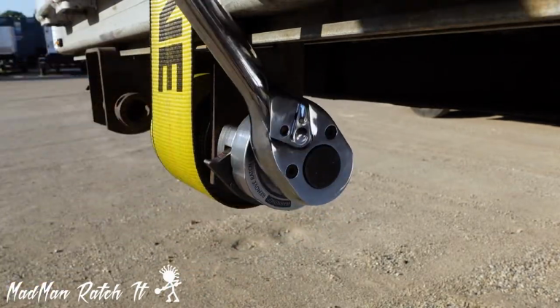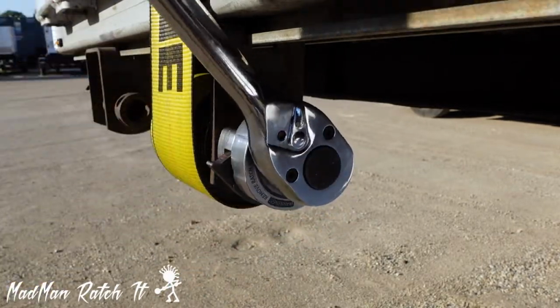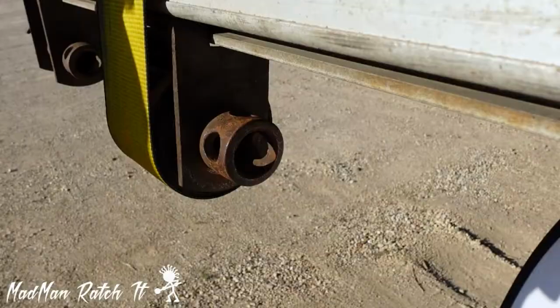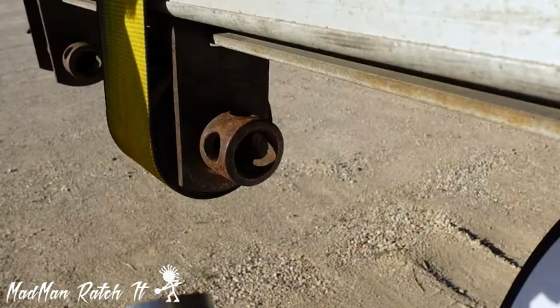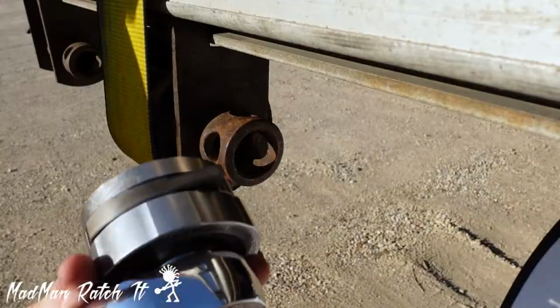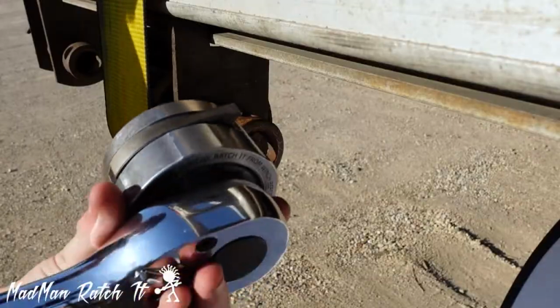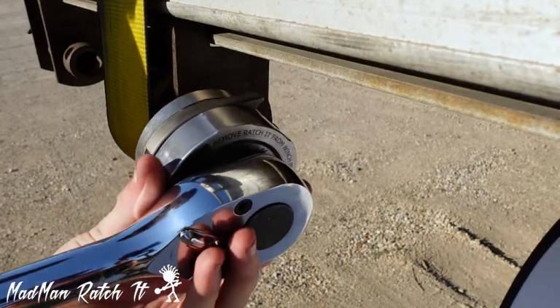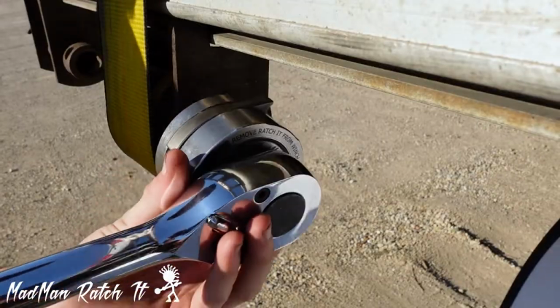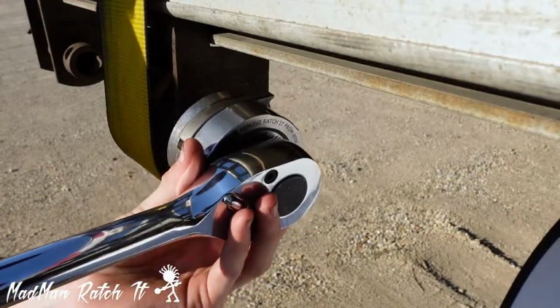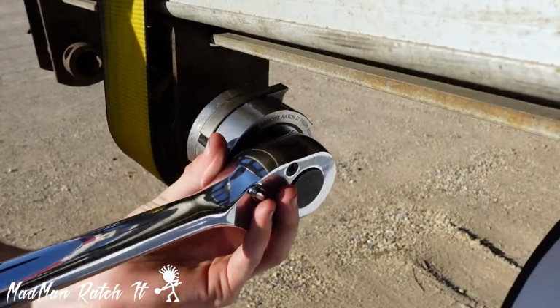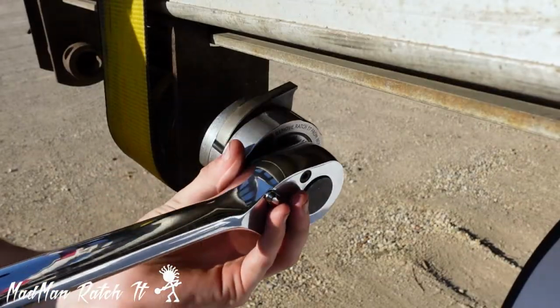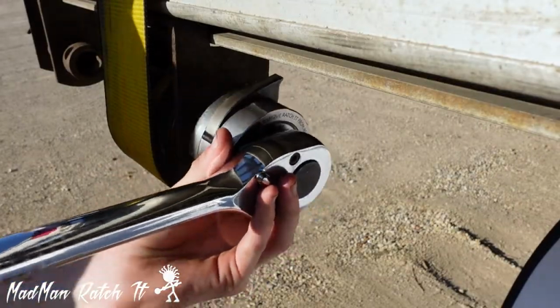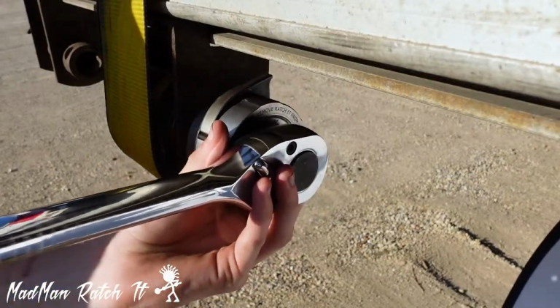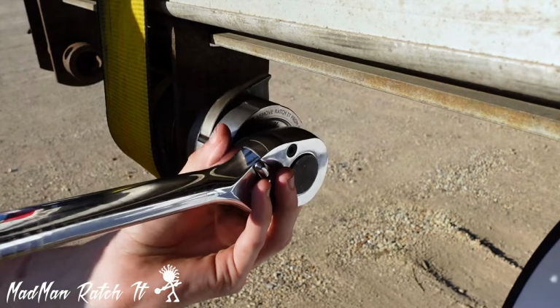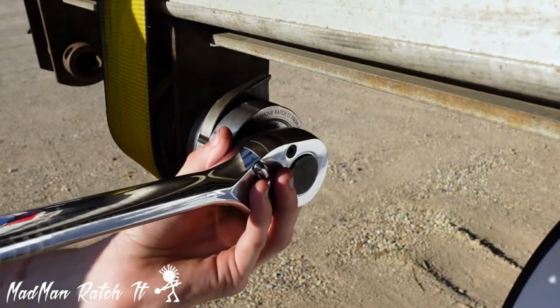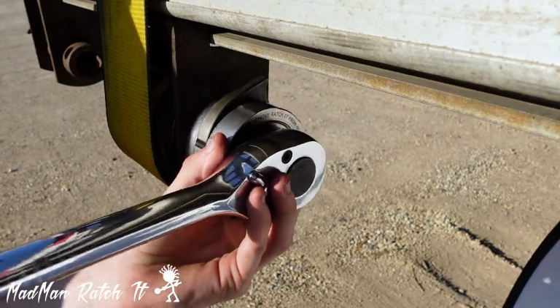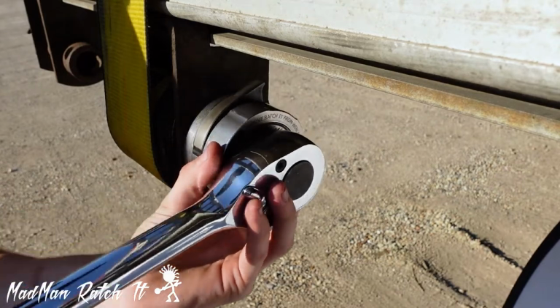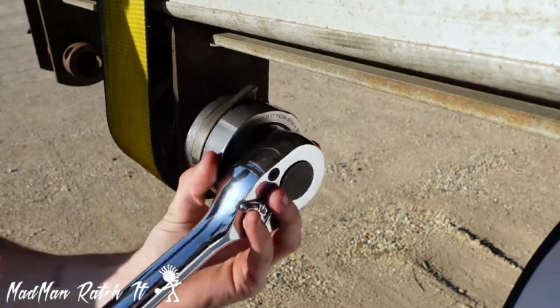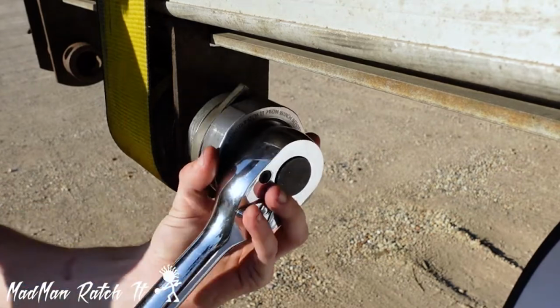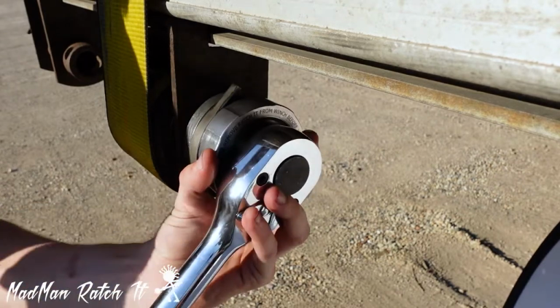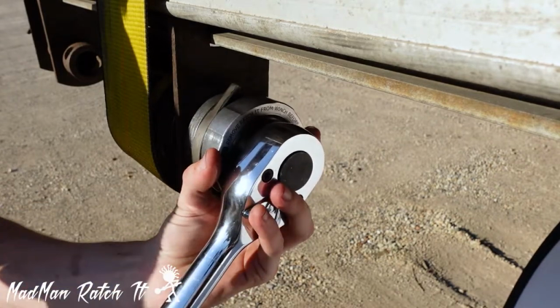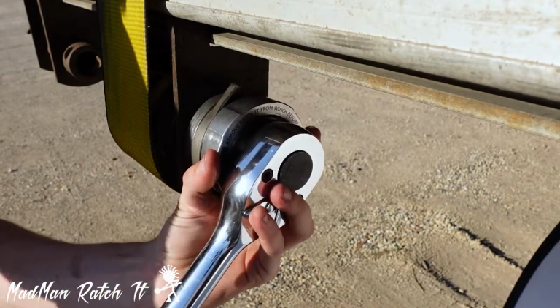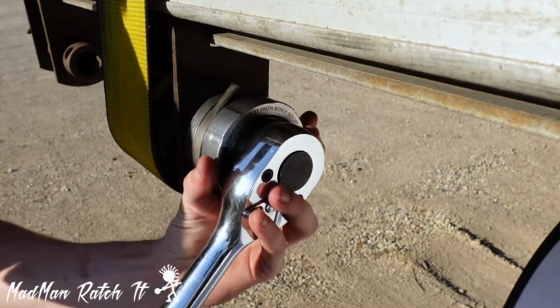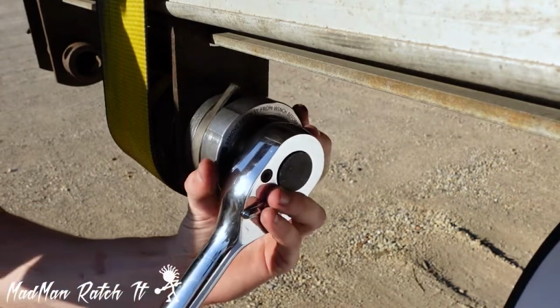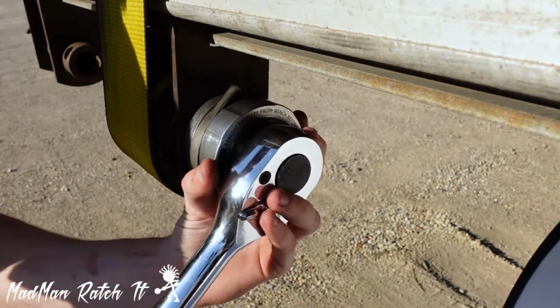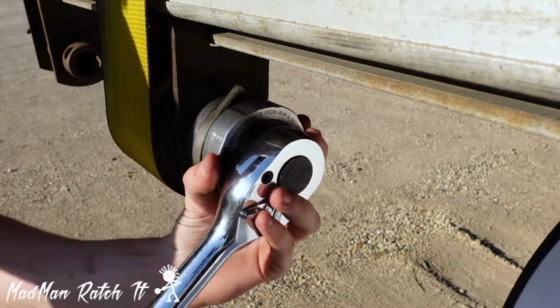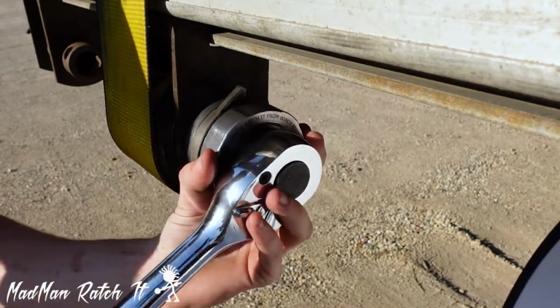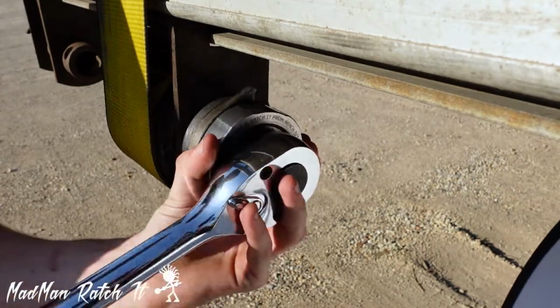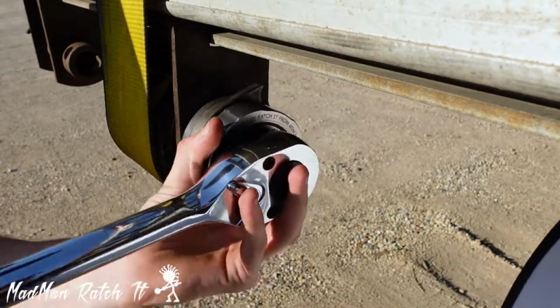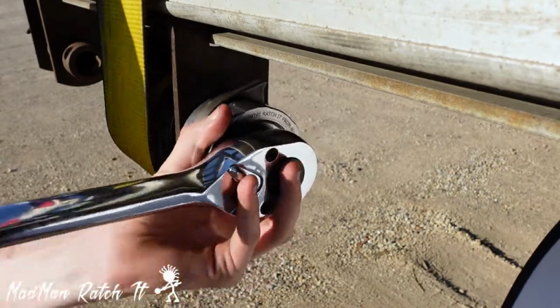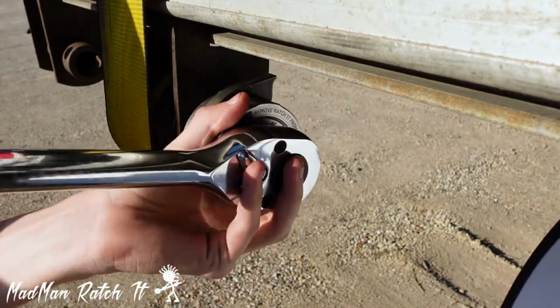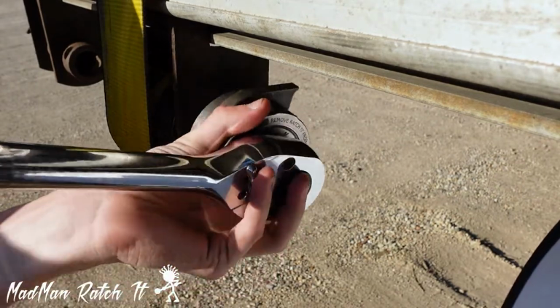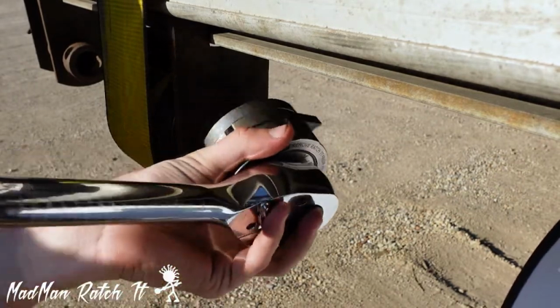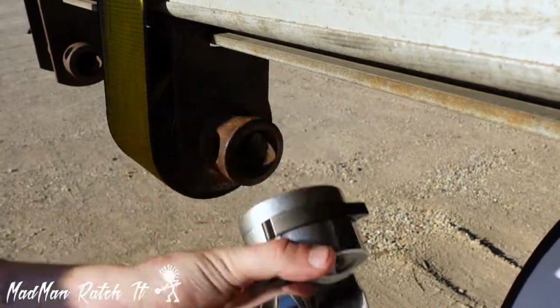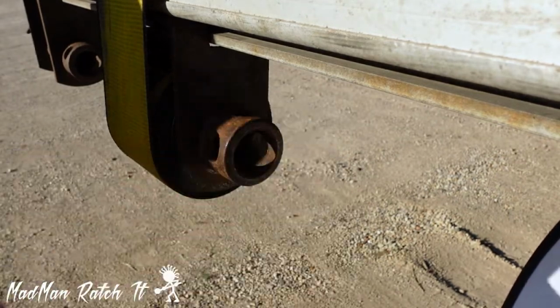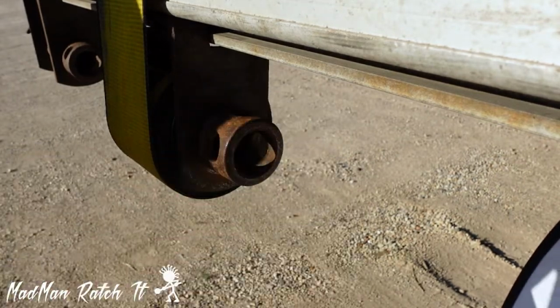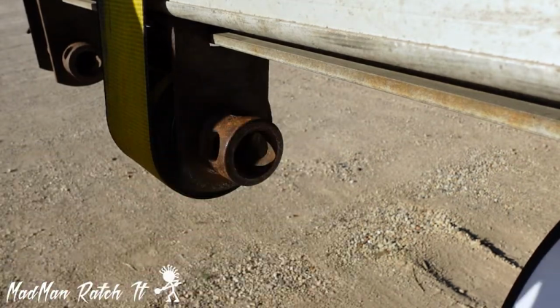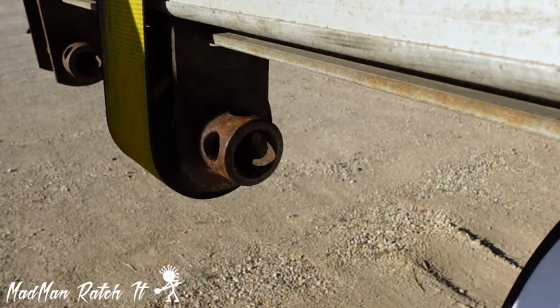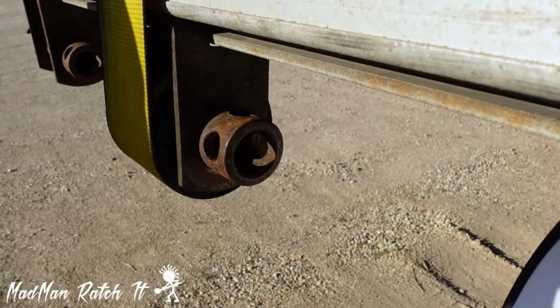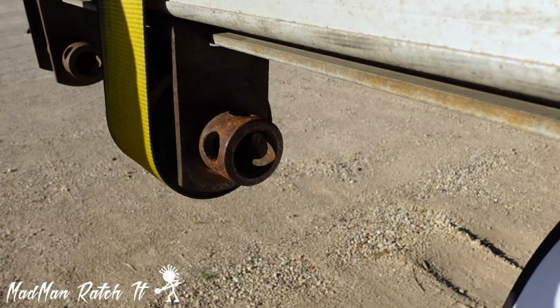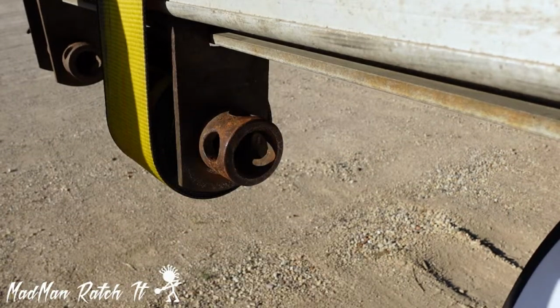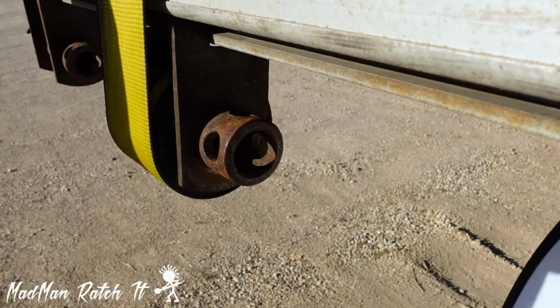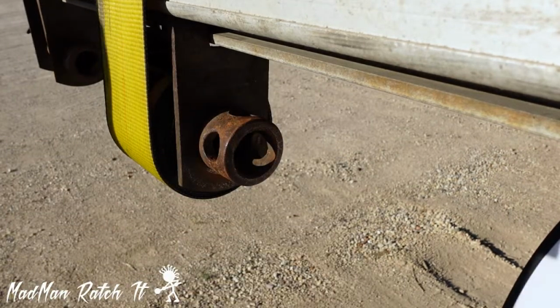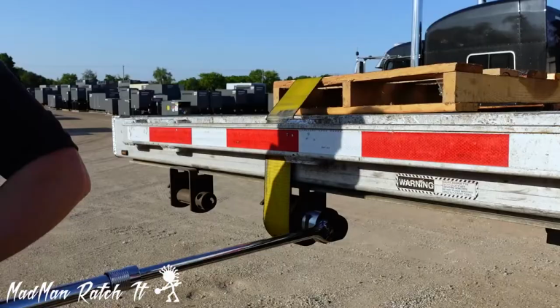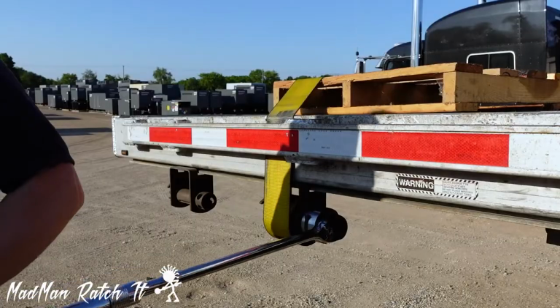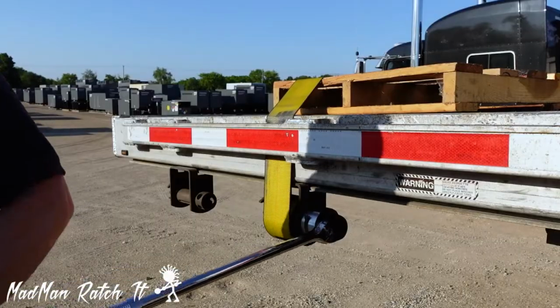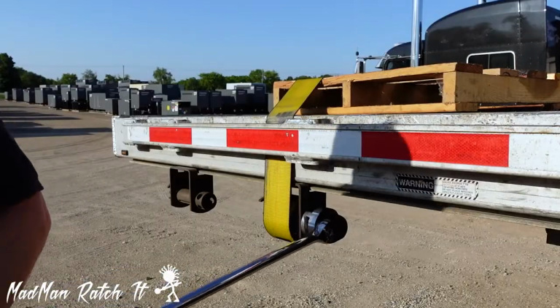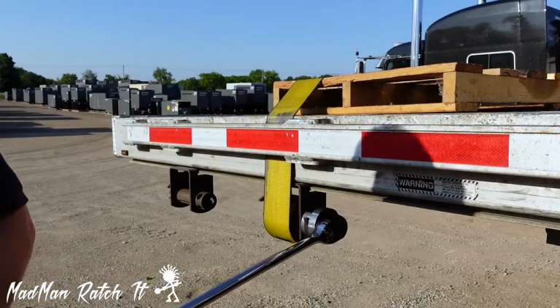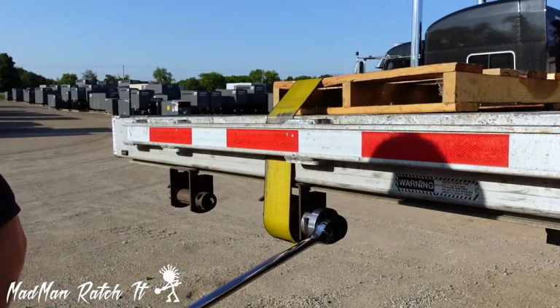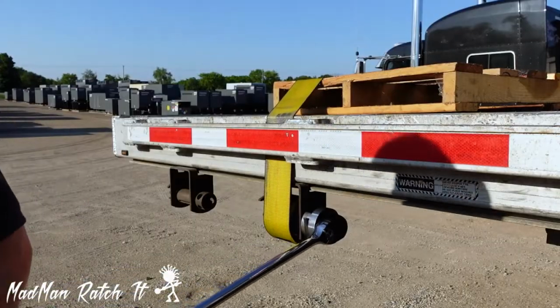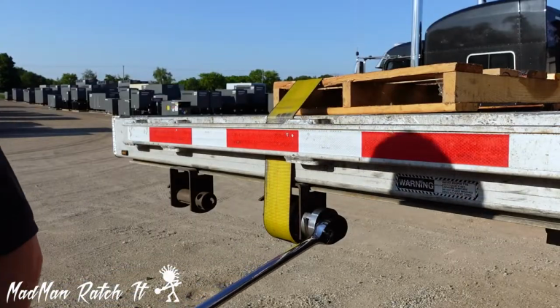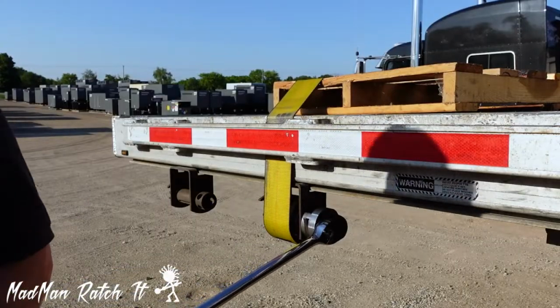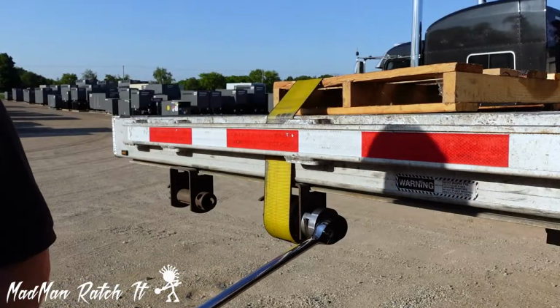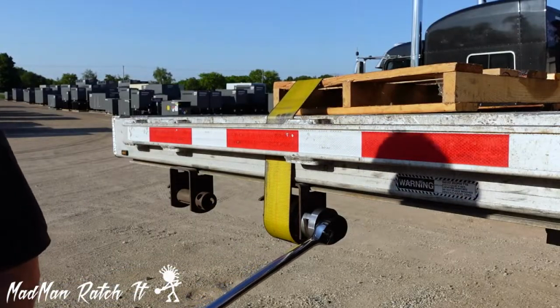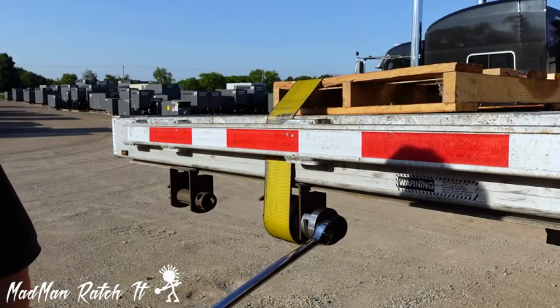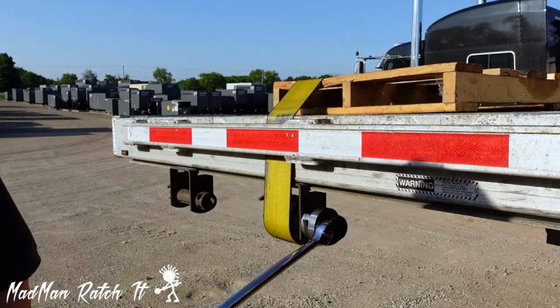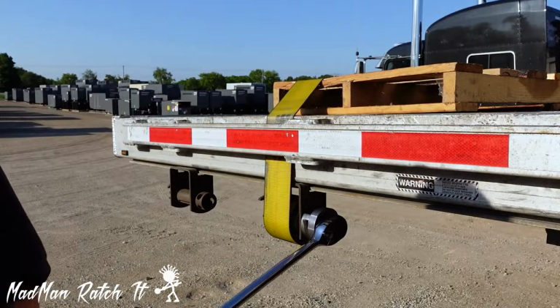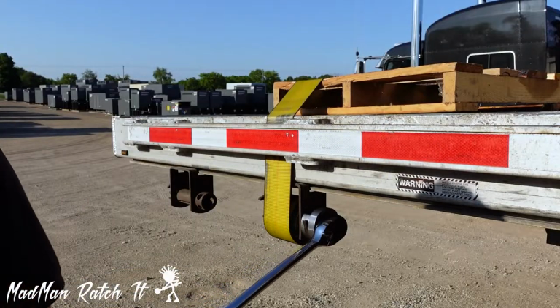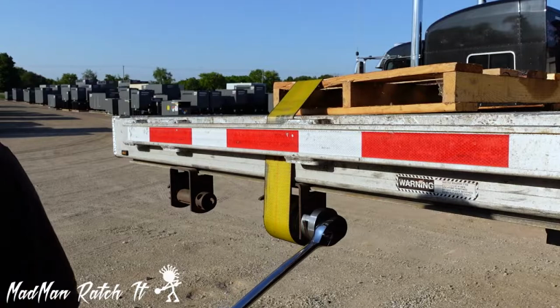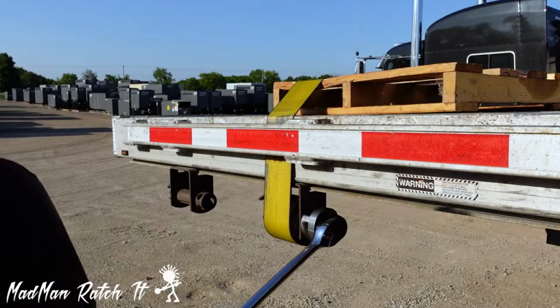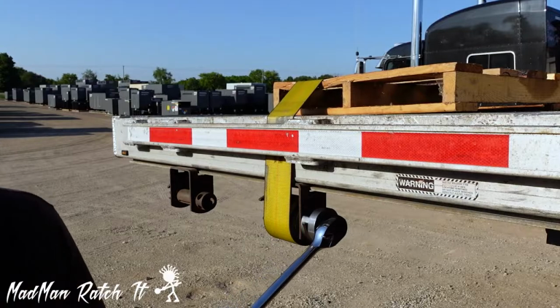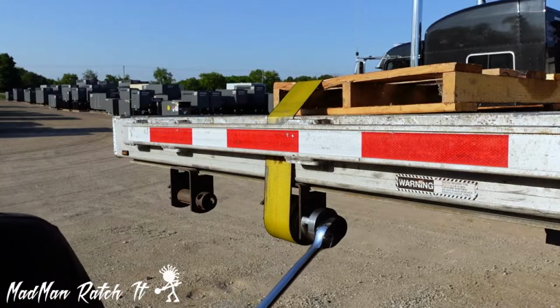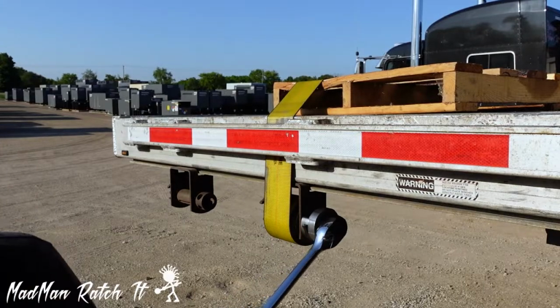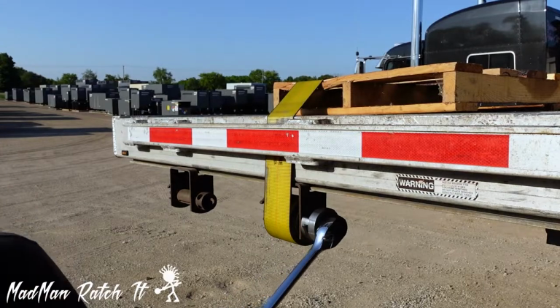The Ratchet can be installed and removed from the winch while attached to a driver. You can even wheel on it!